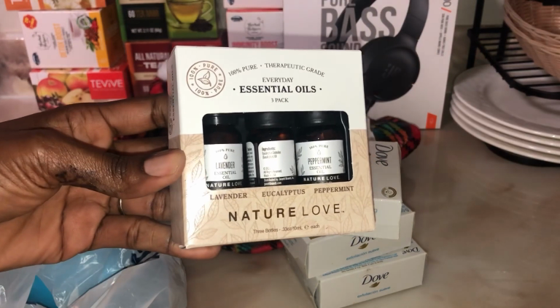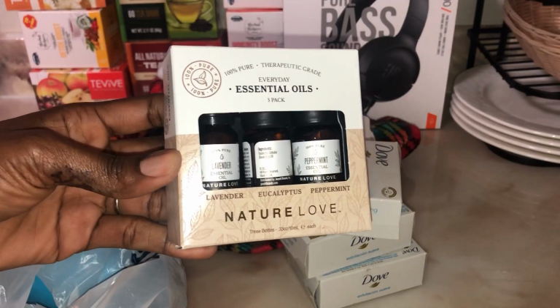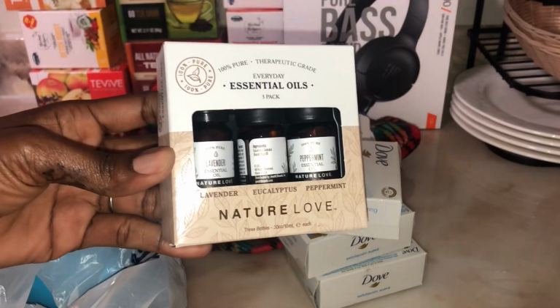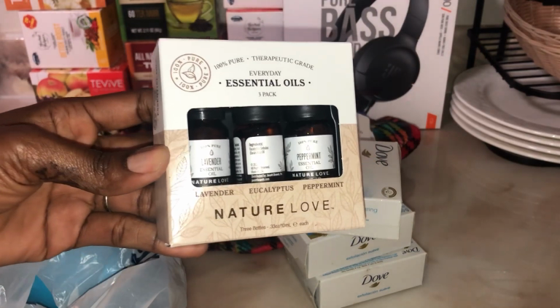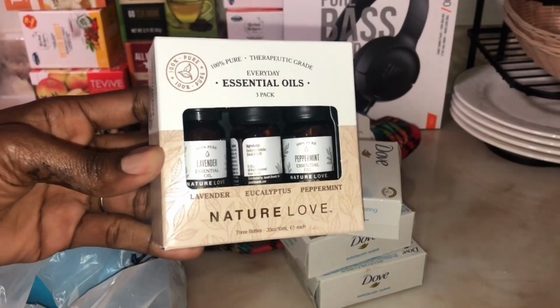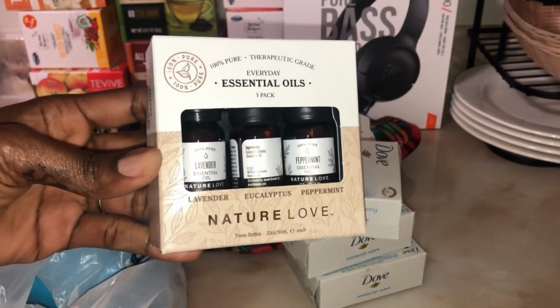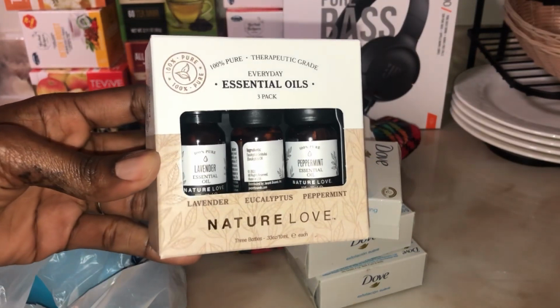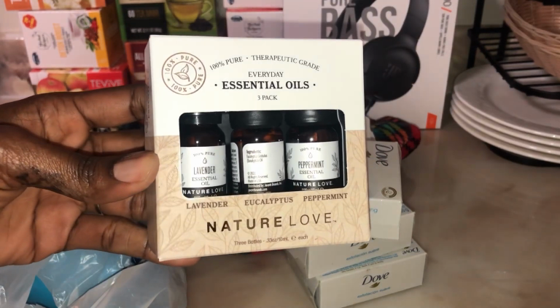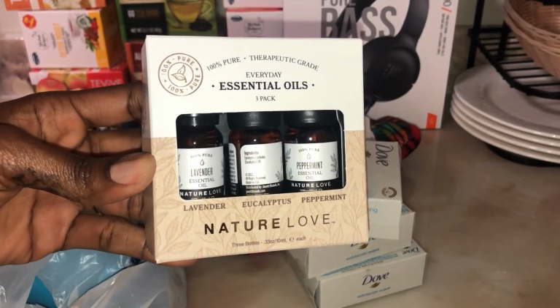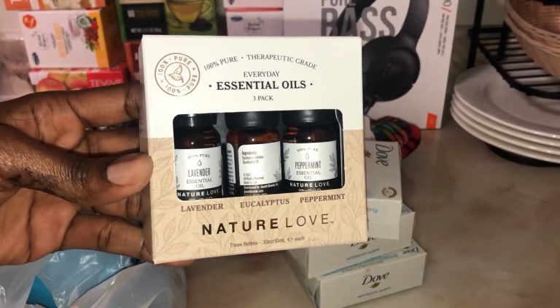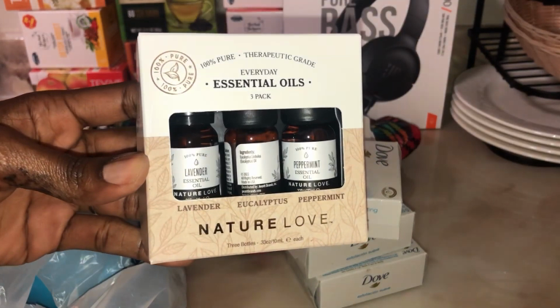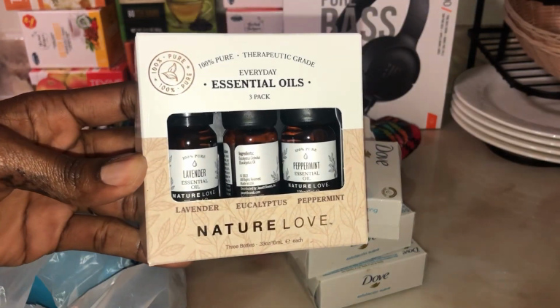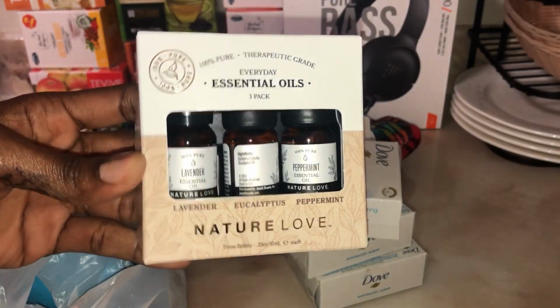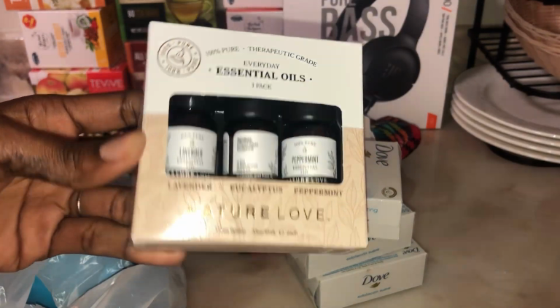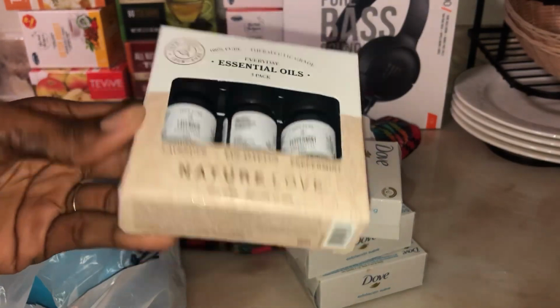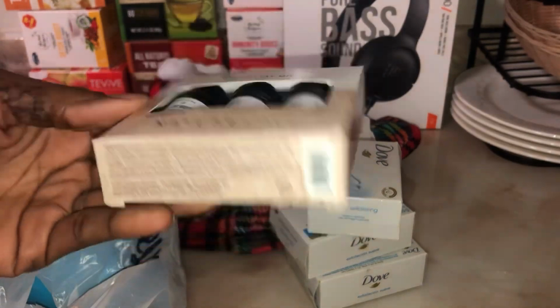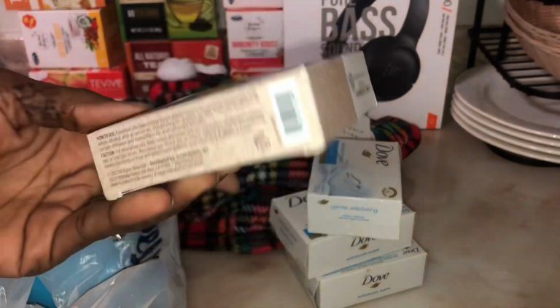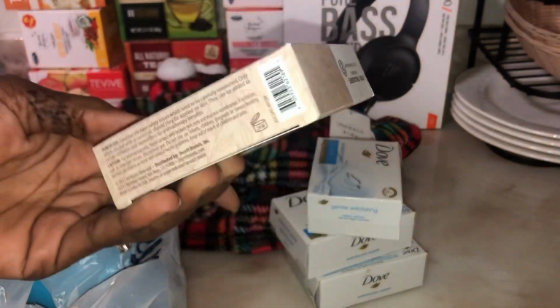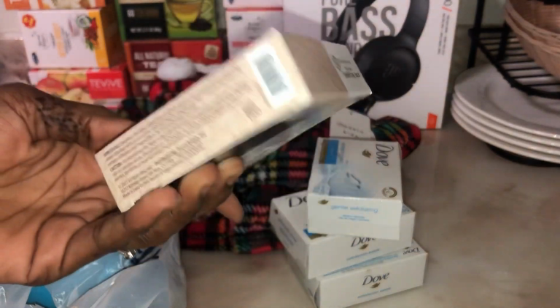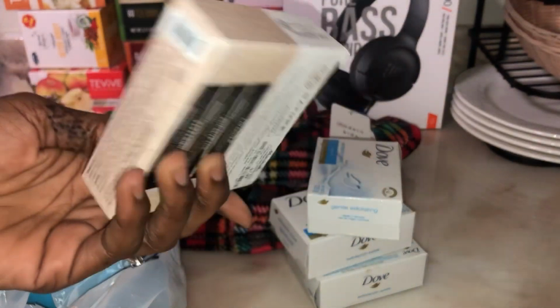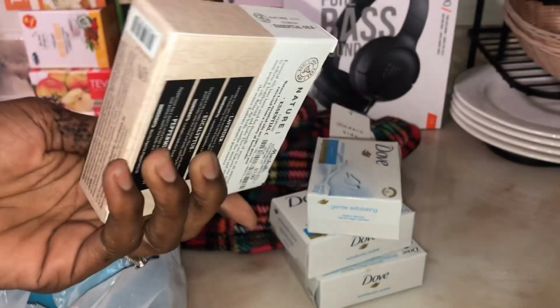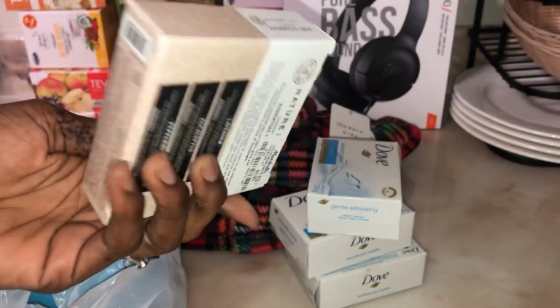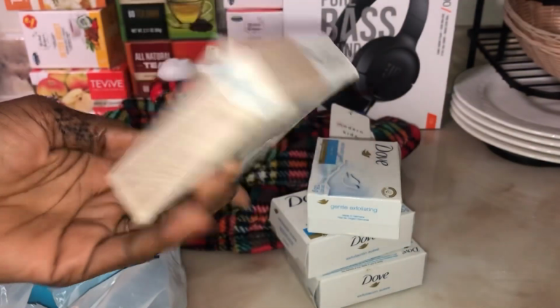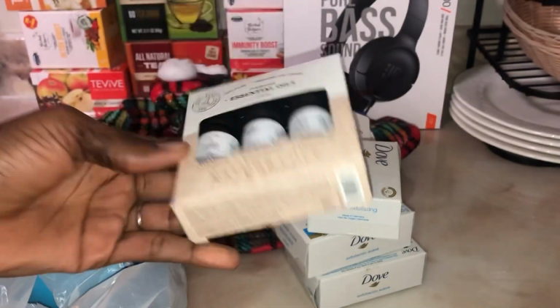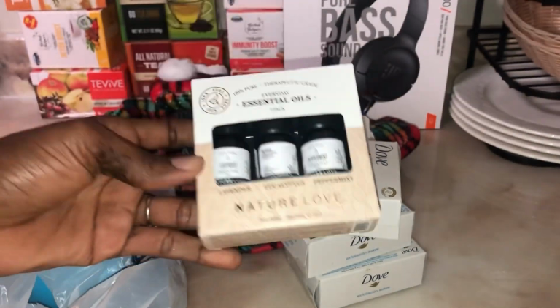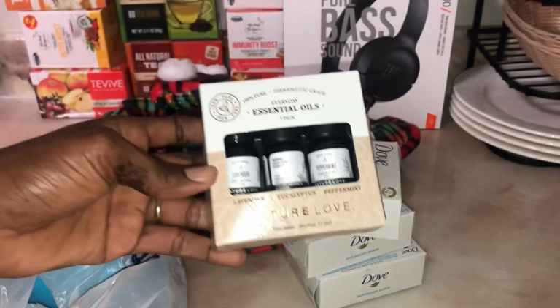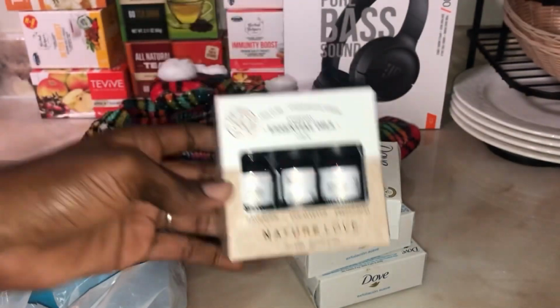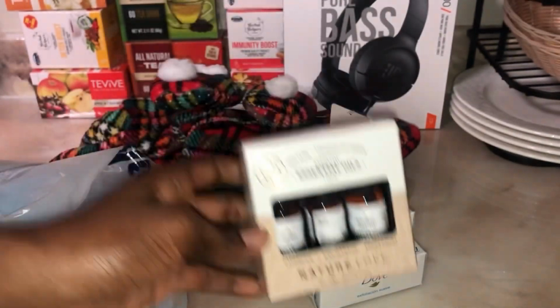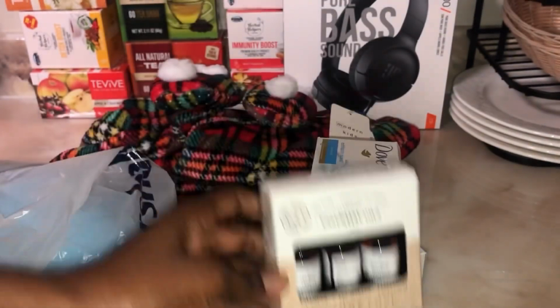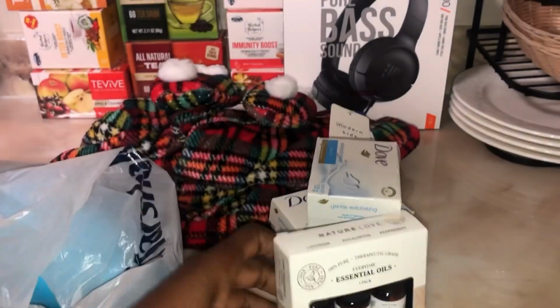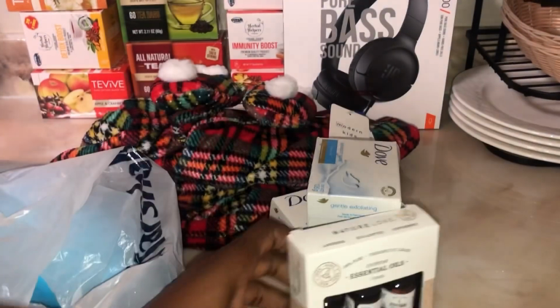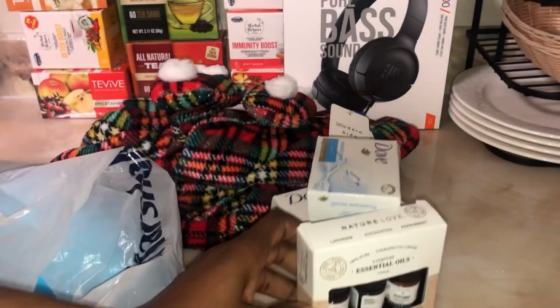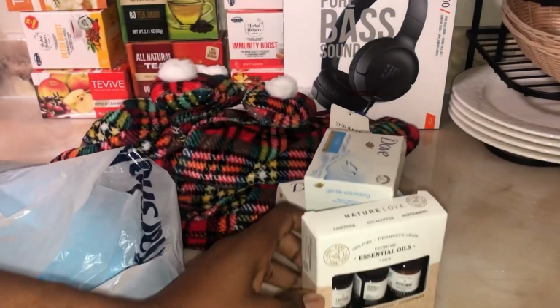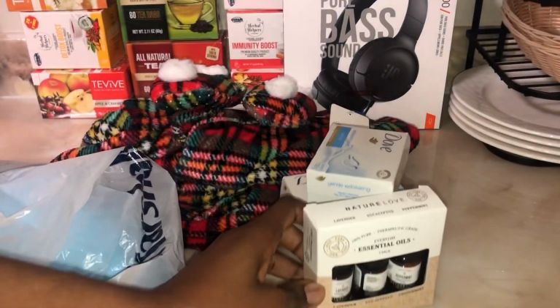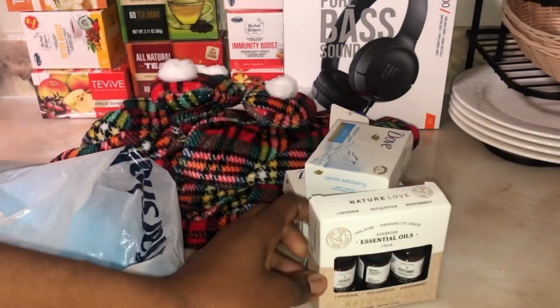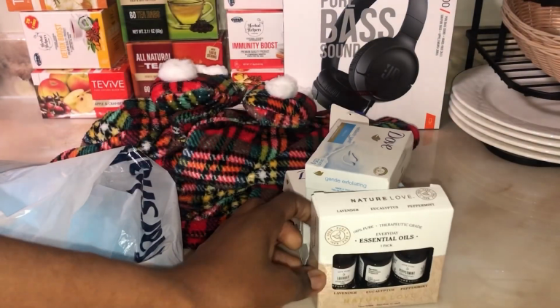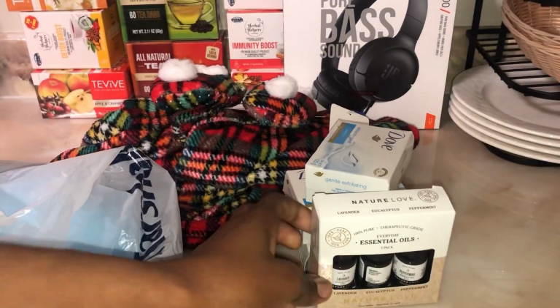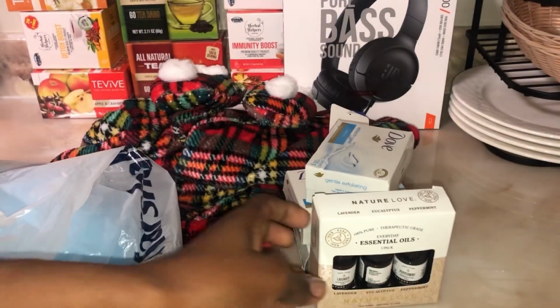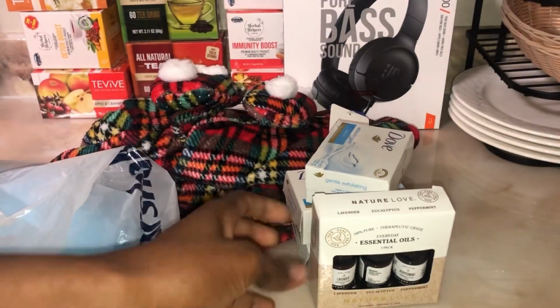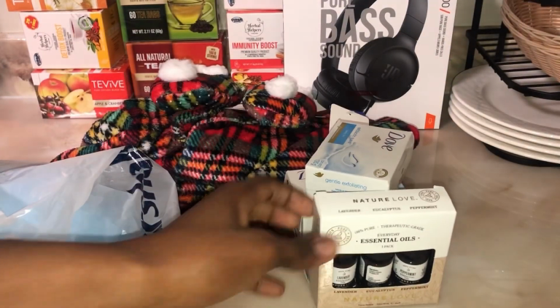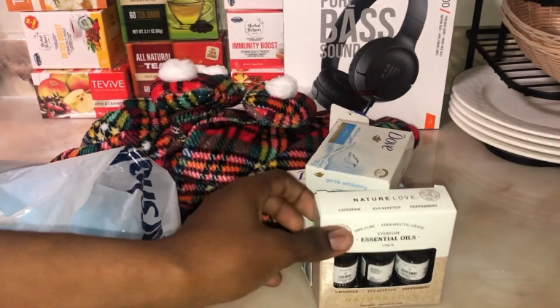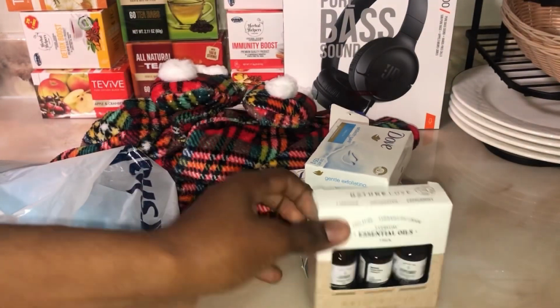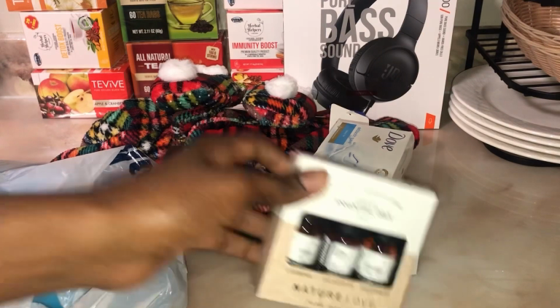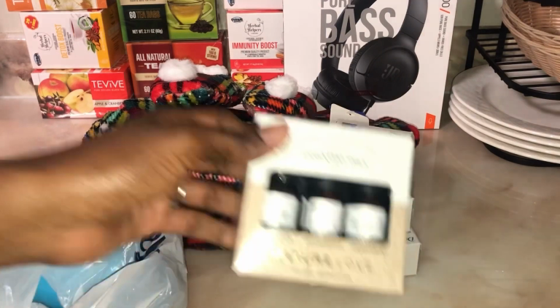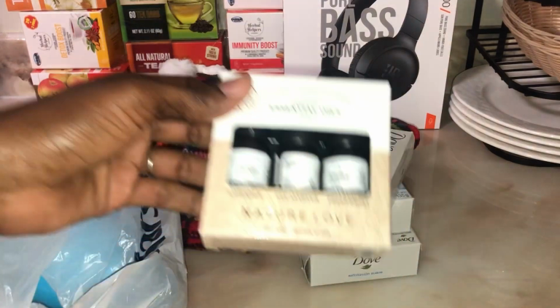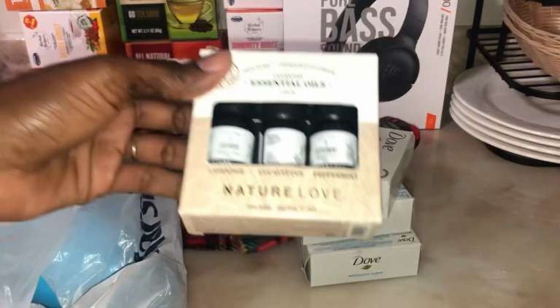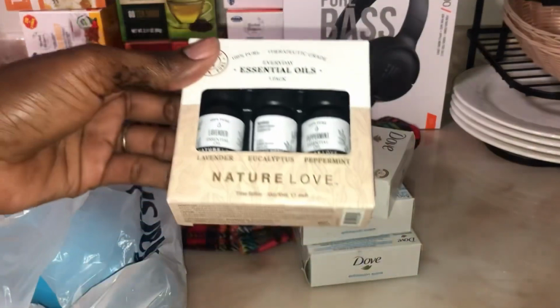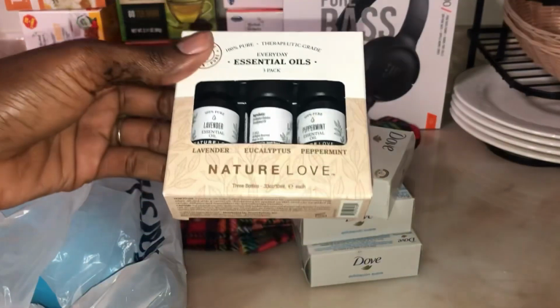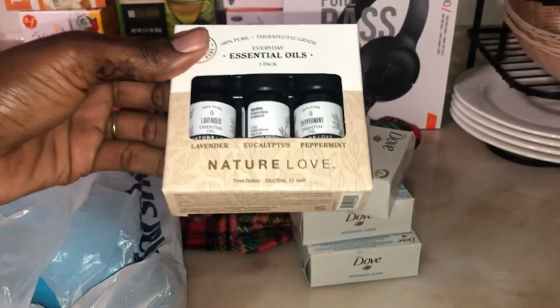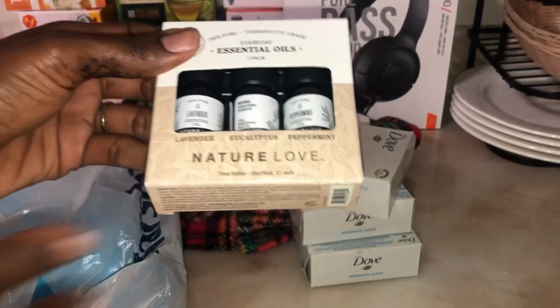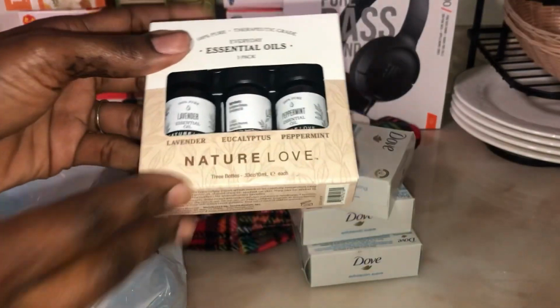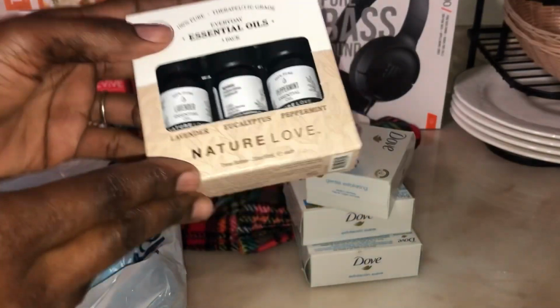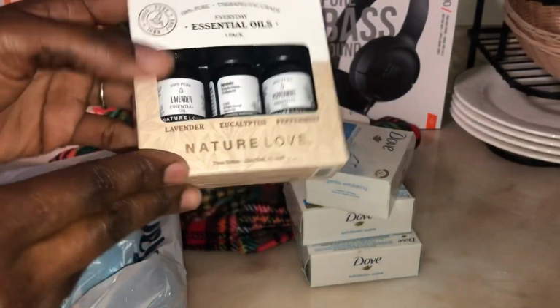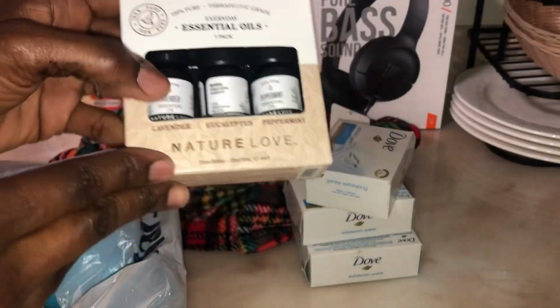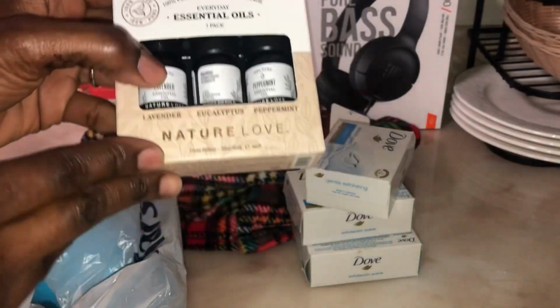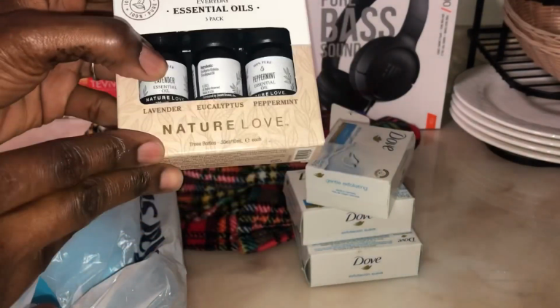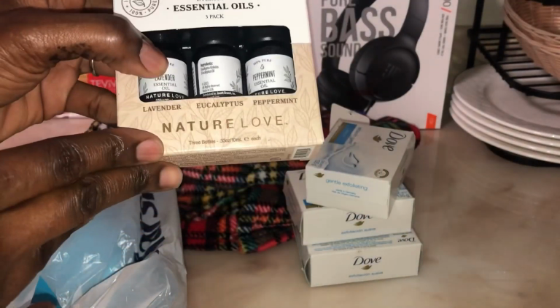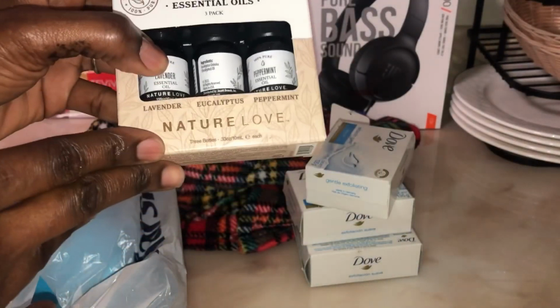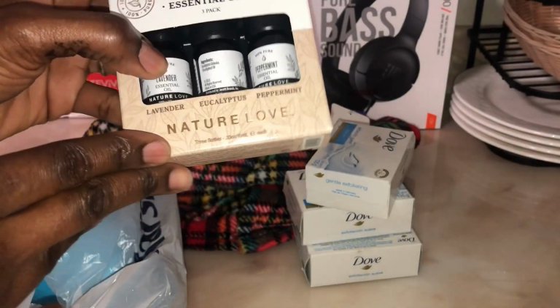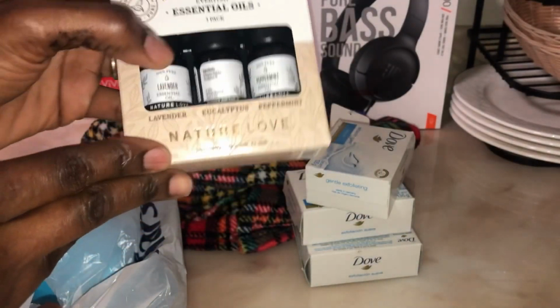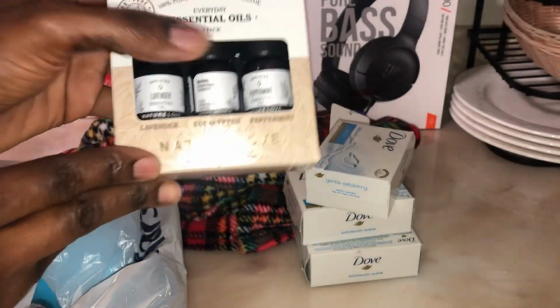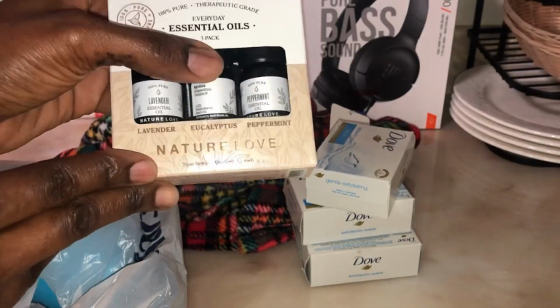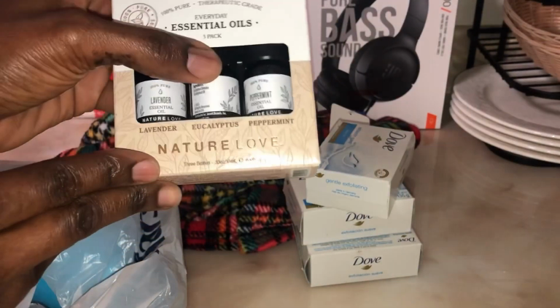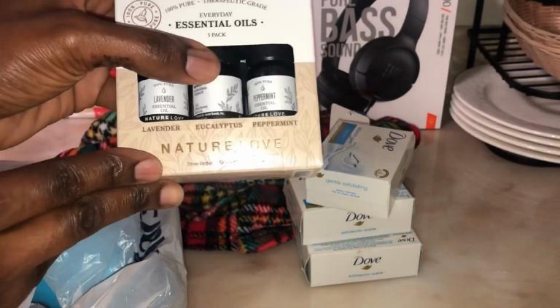I got some Dove, and this is my essential oil — I got a pack of three for about $7.99. Marshall's has some good stuff.